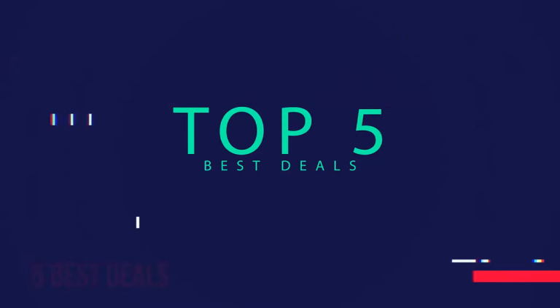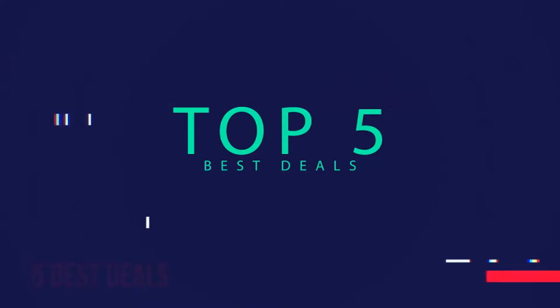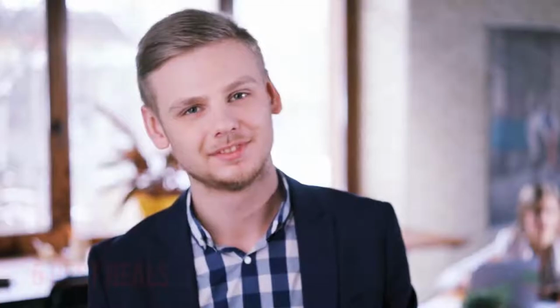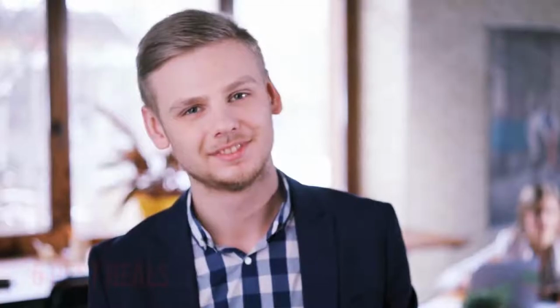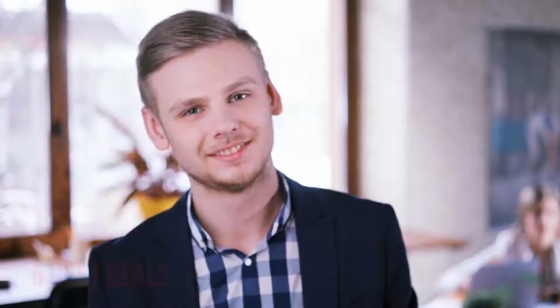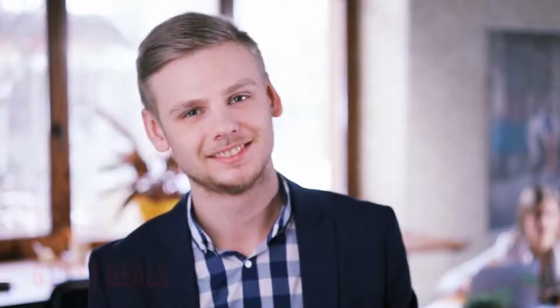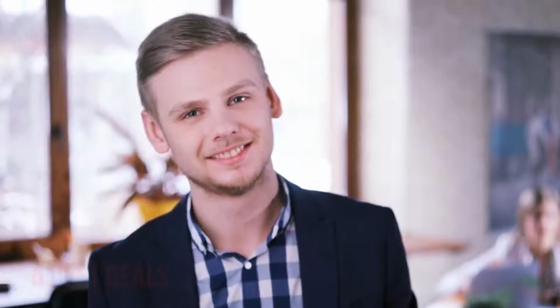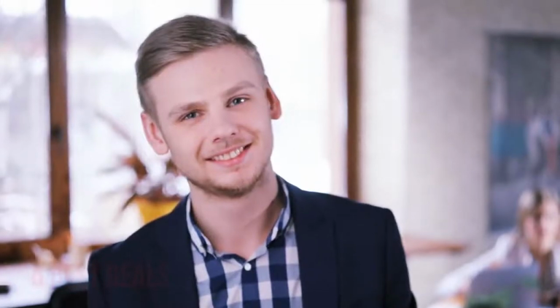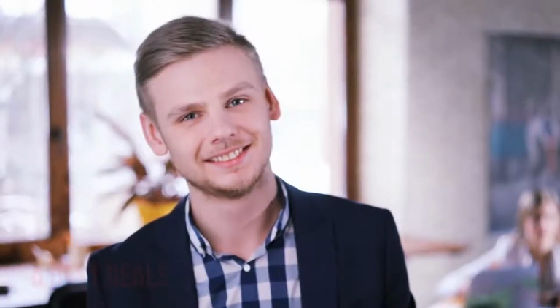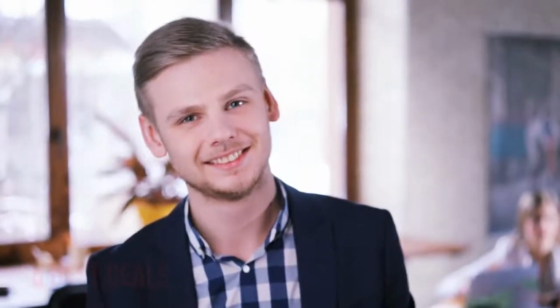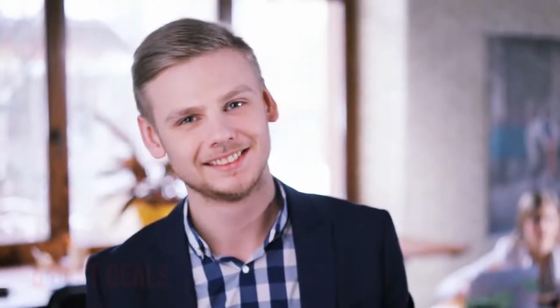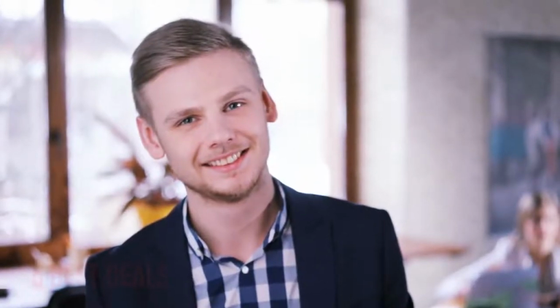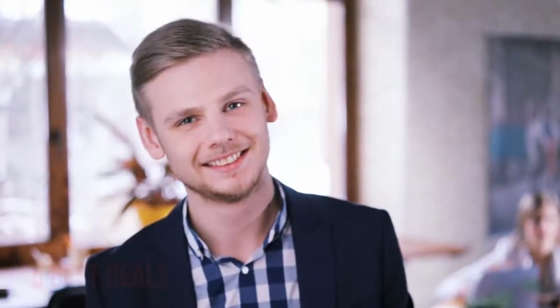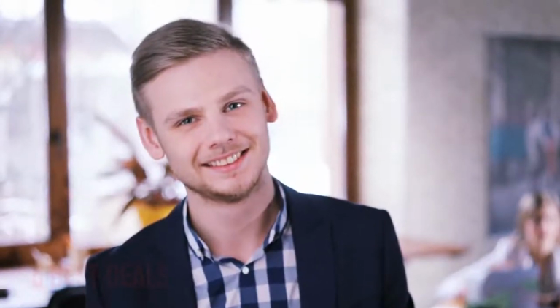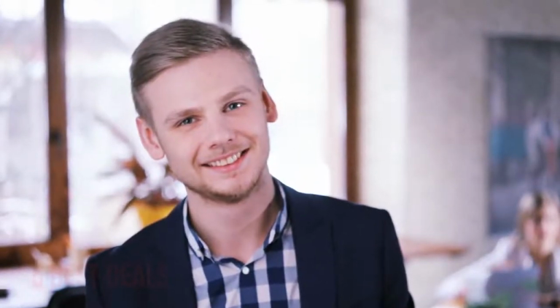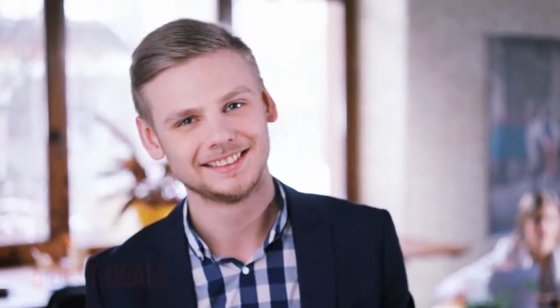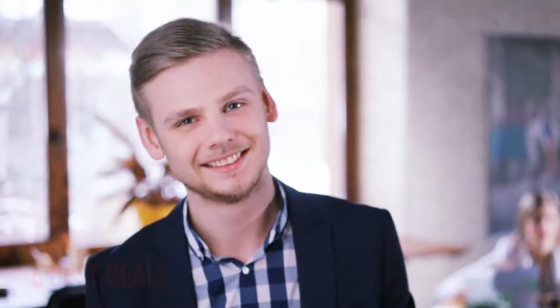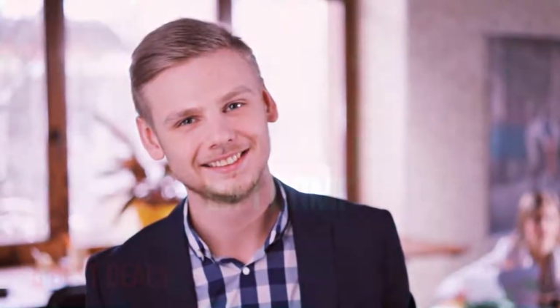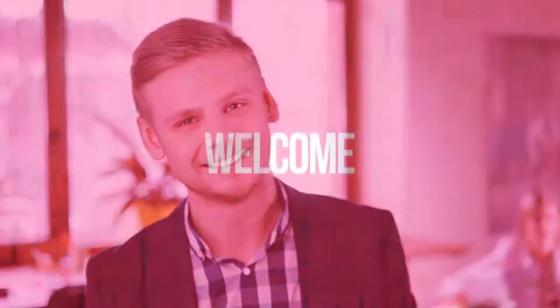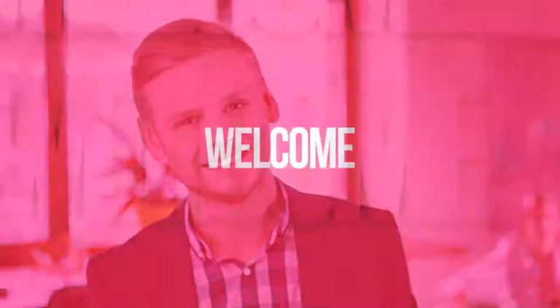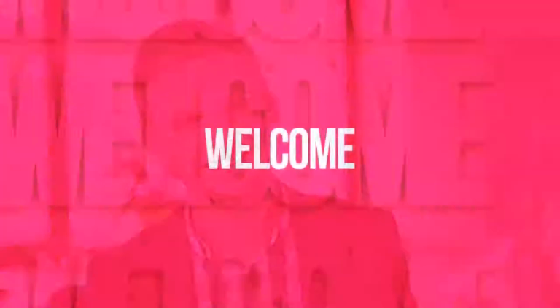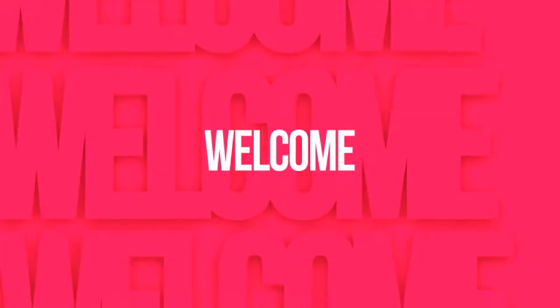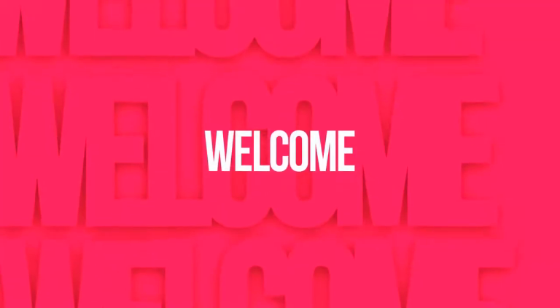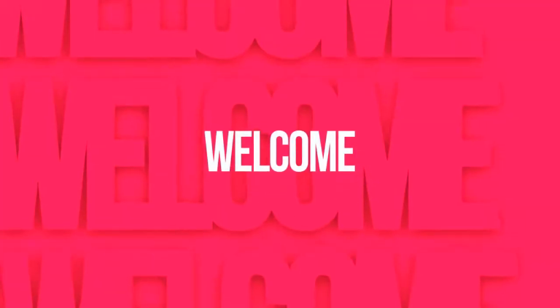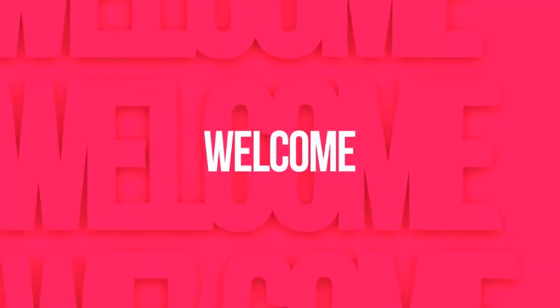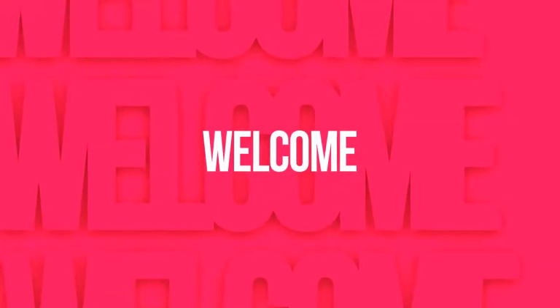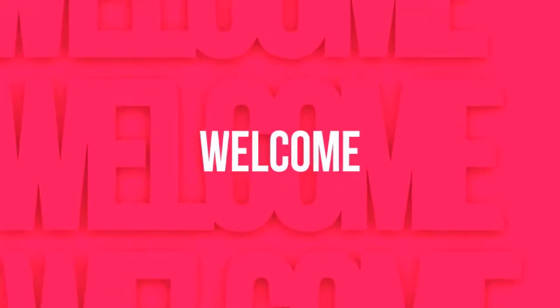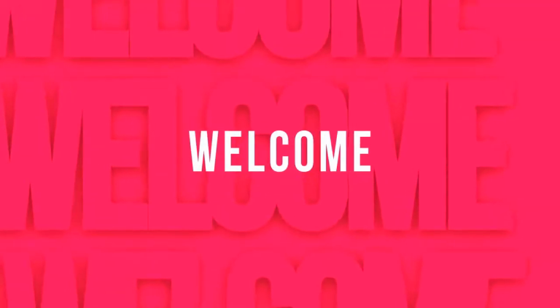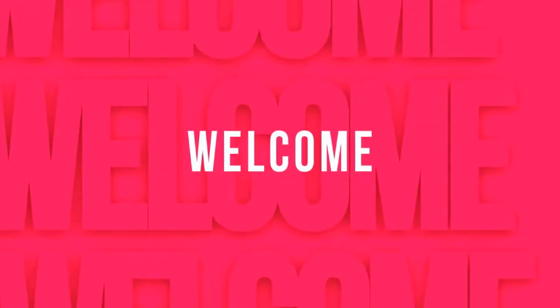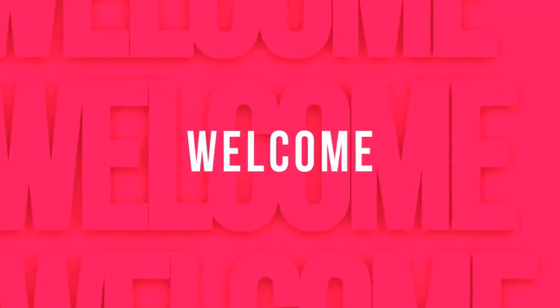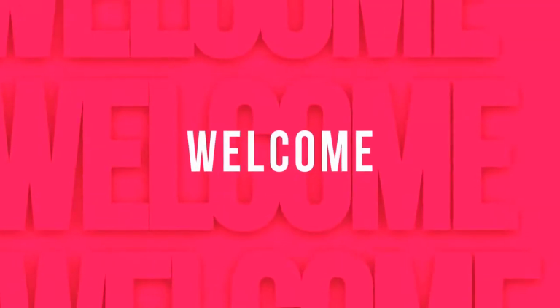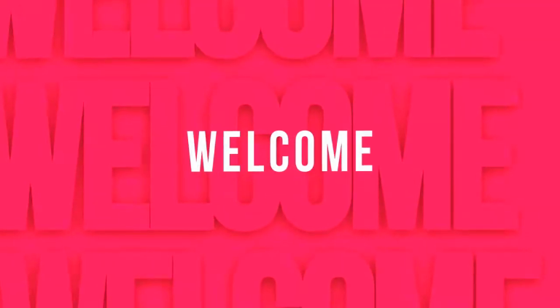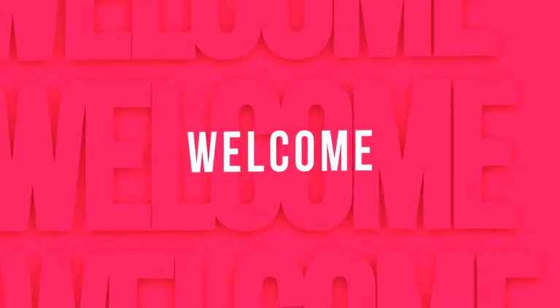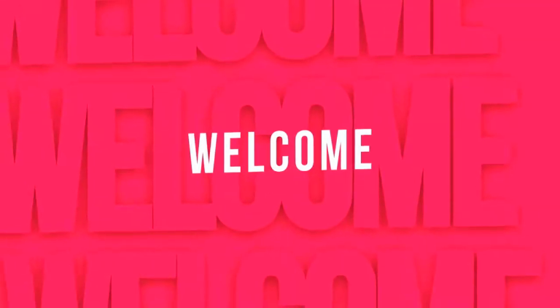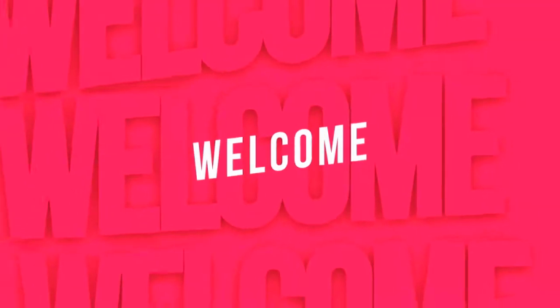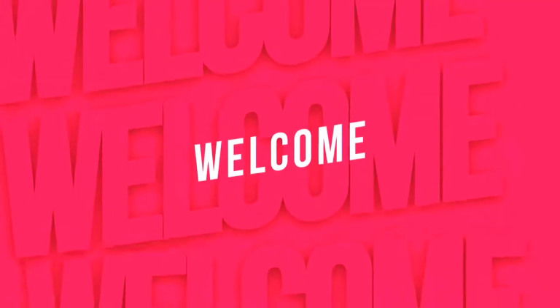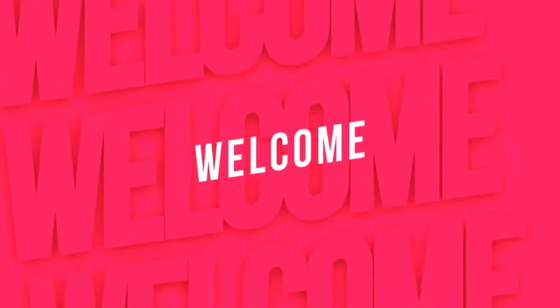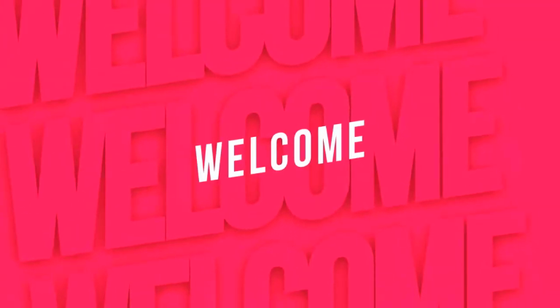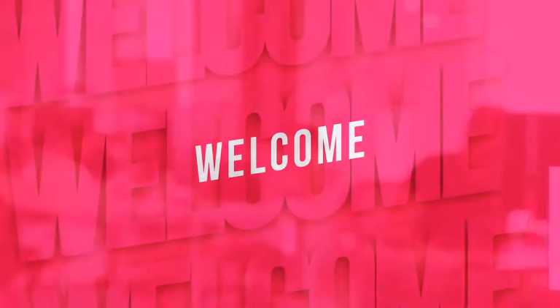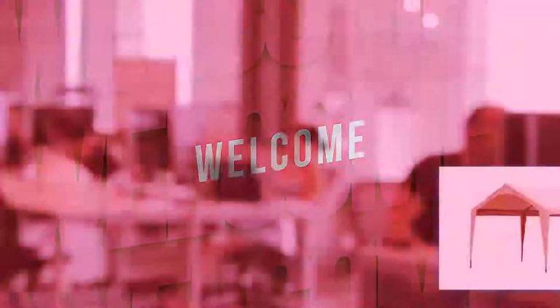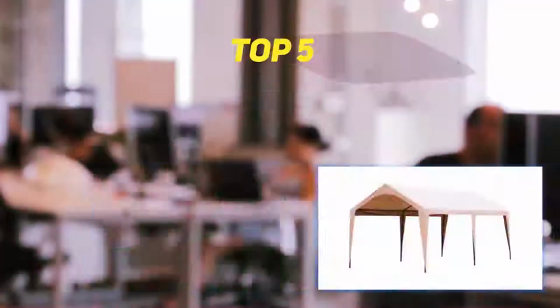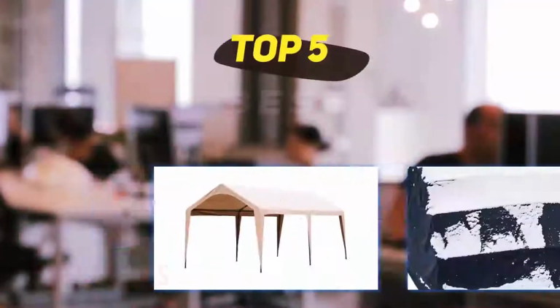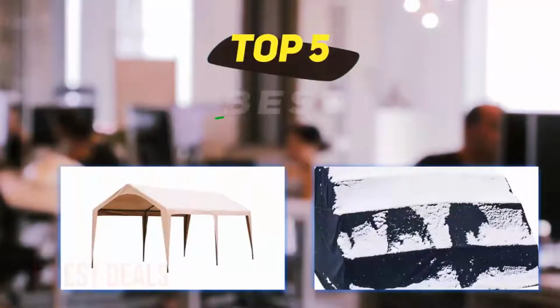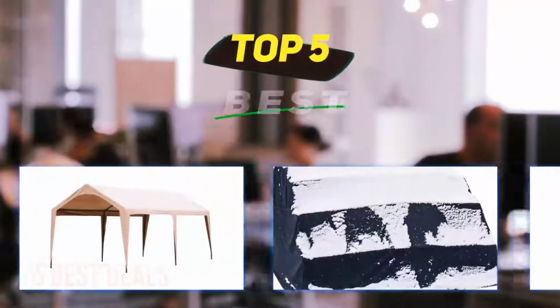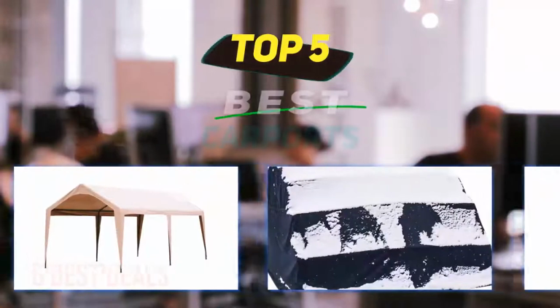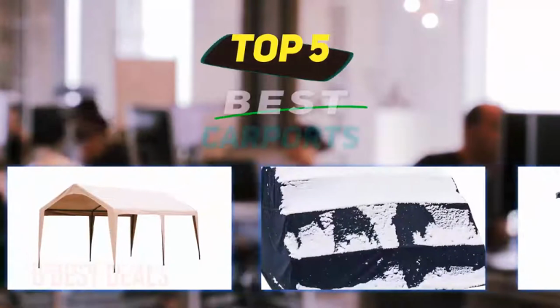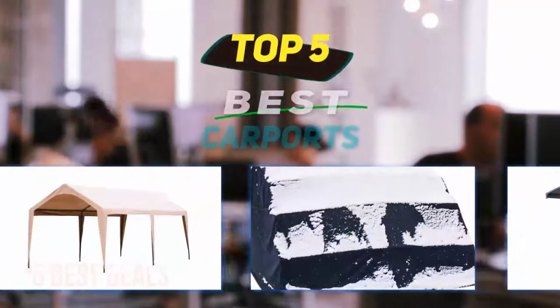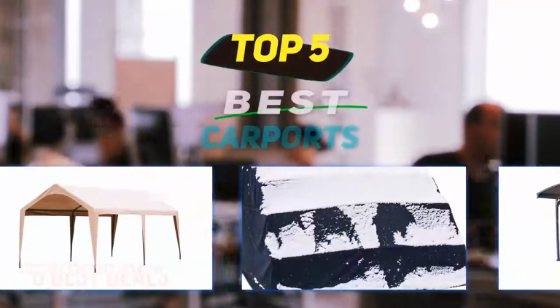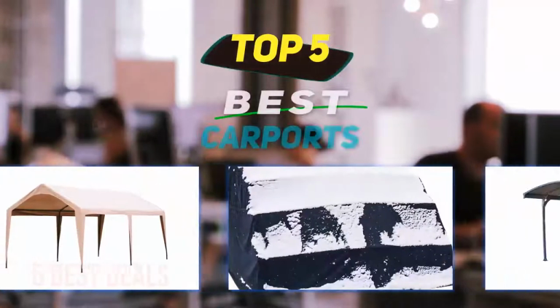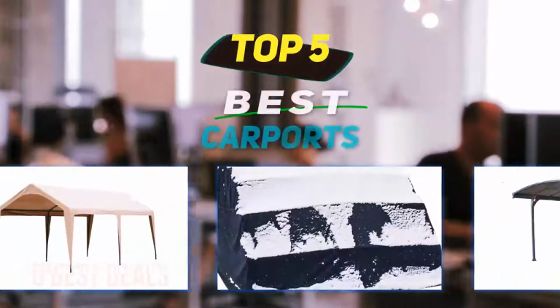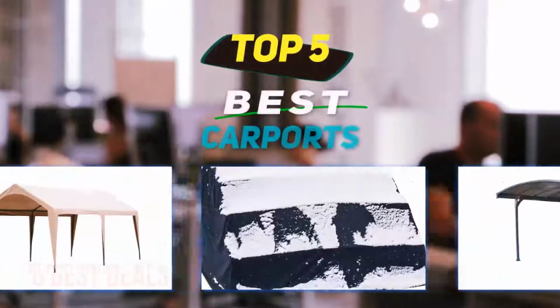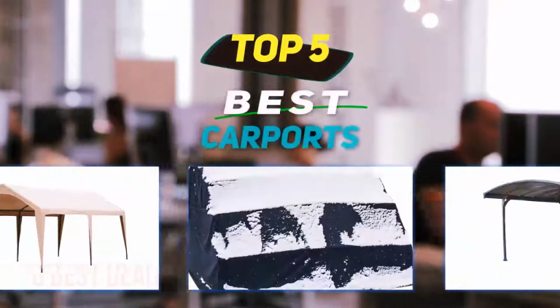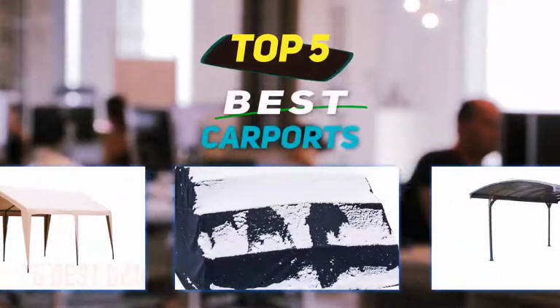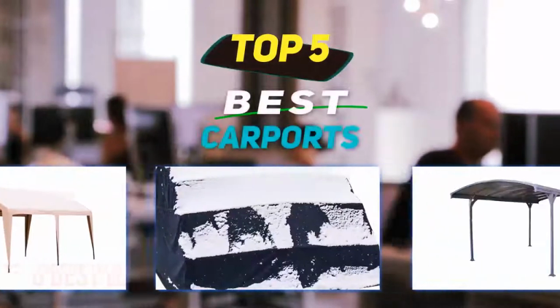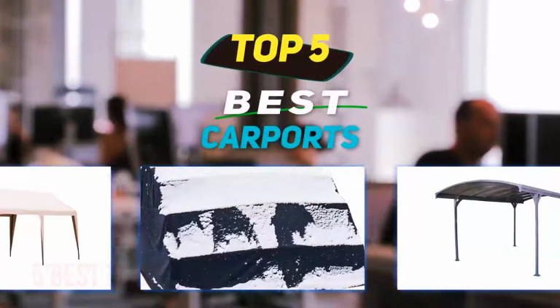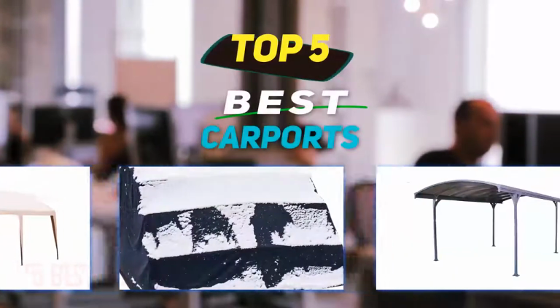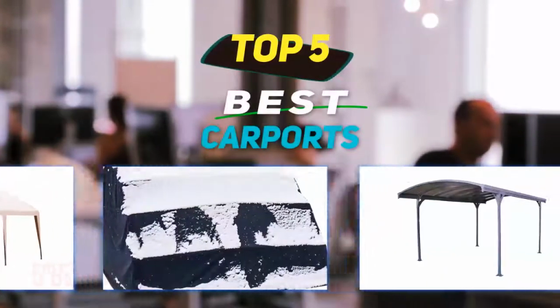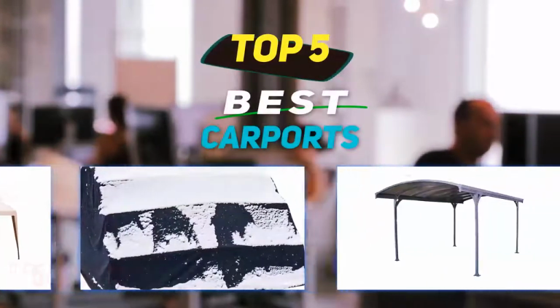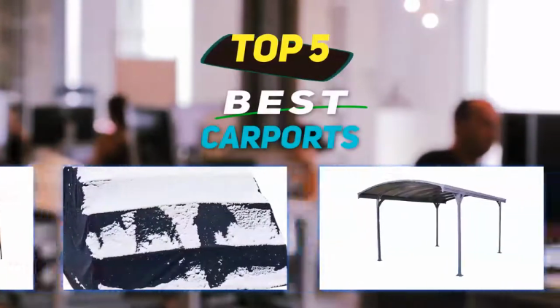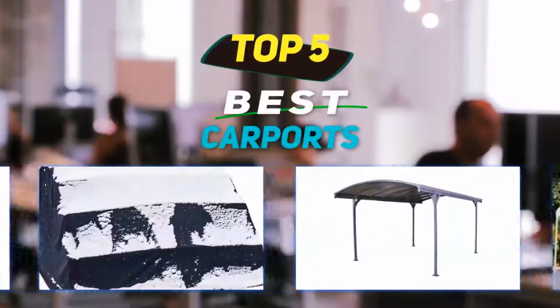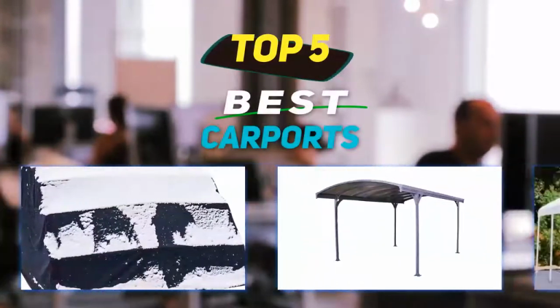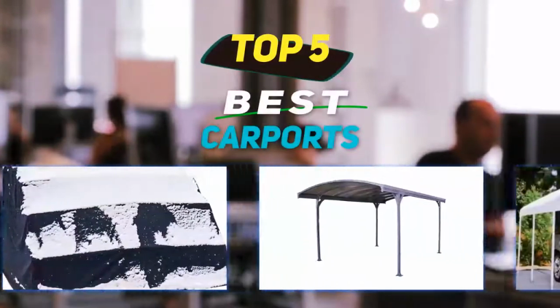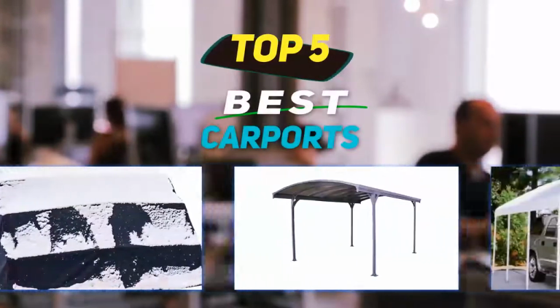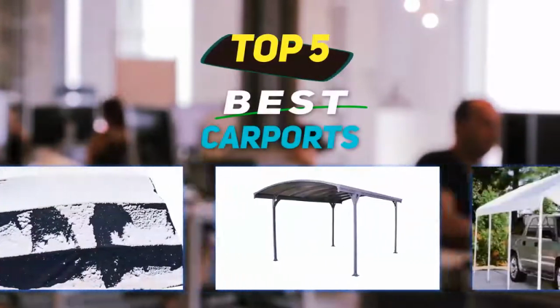Hey guys, welcome back to my channel. In this video I'm gonna talk about the top five best carports.